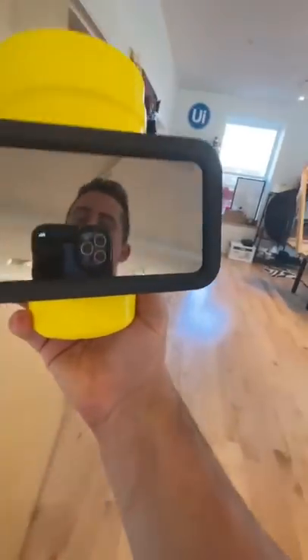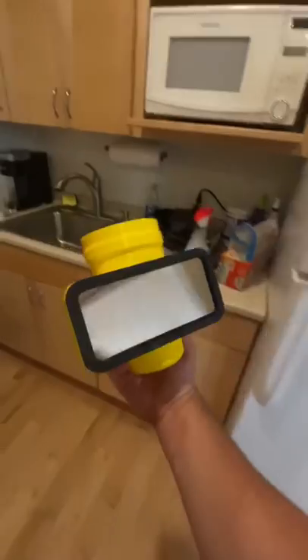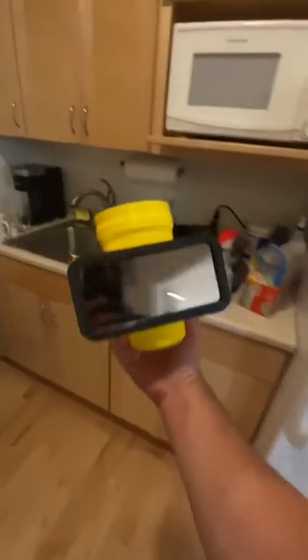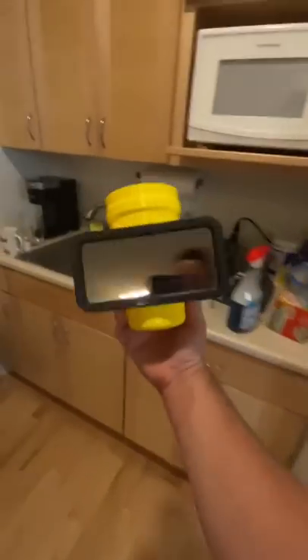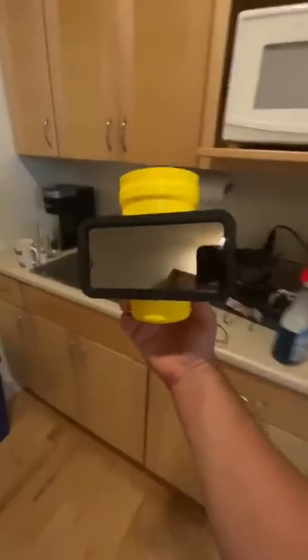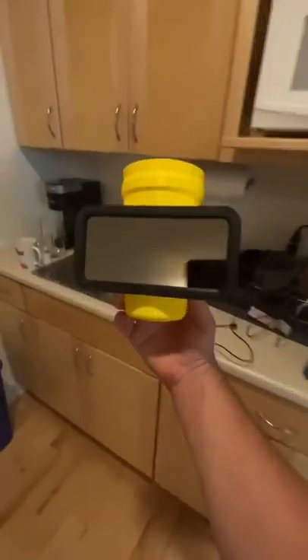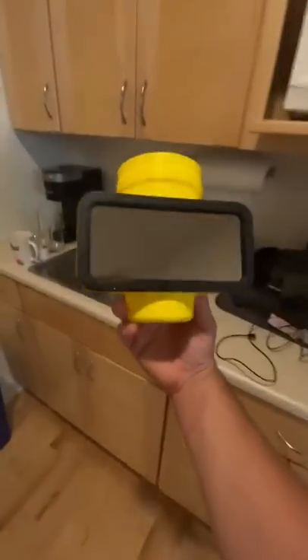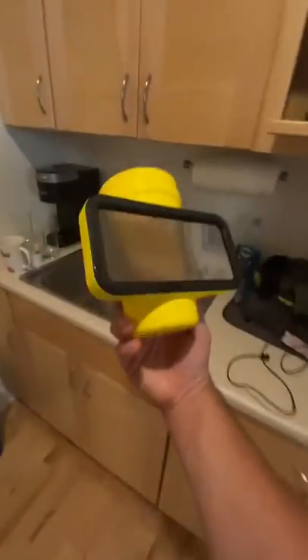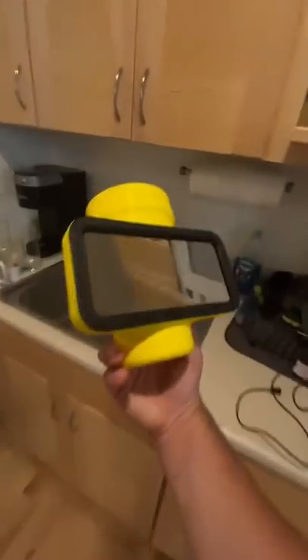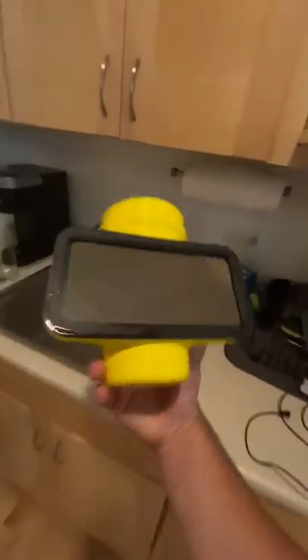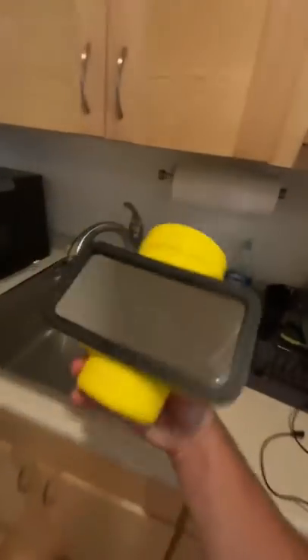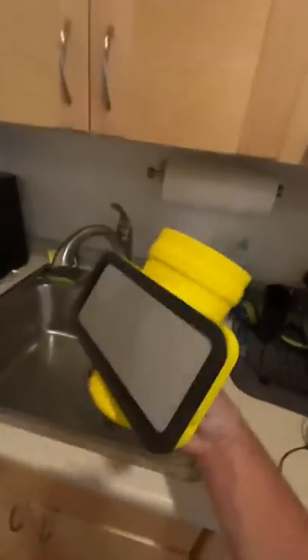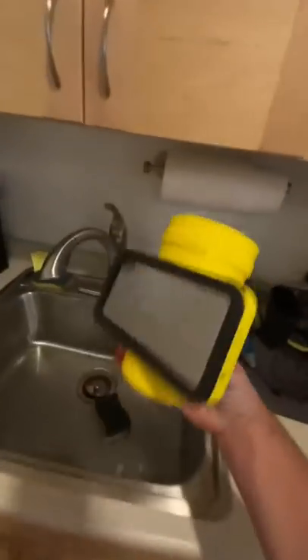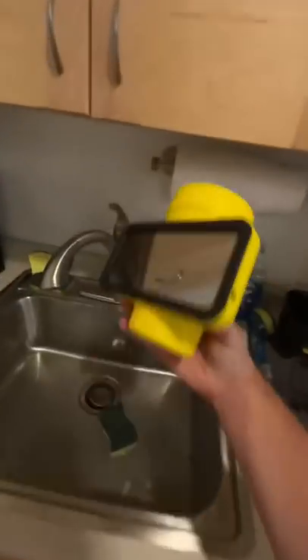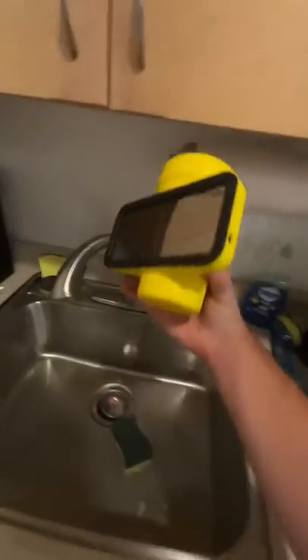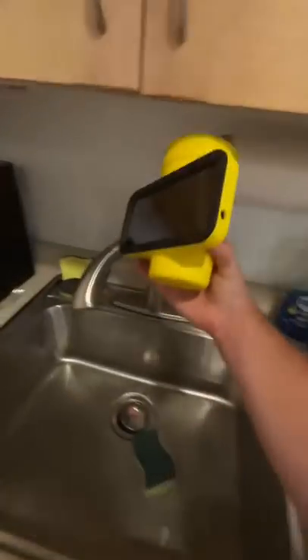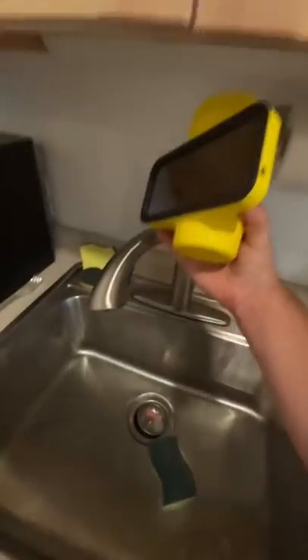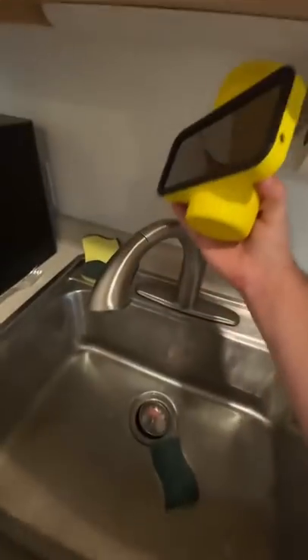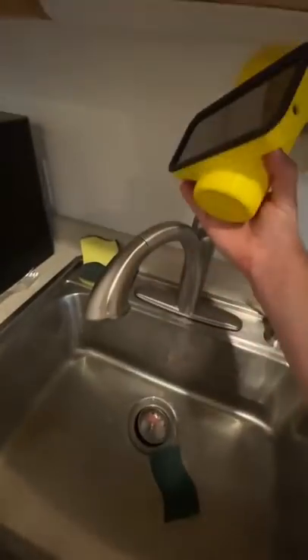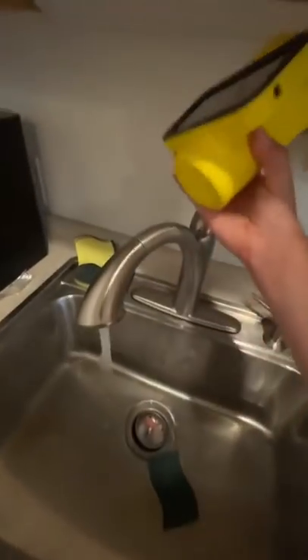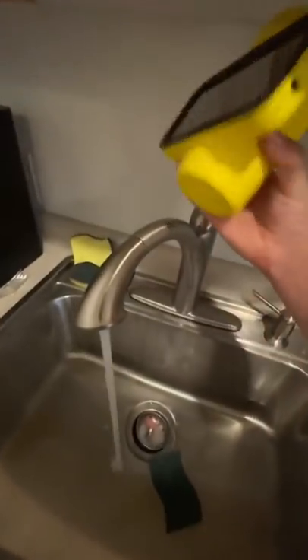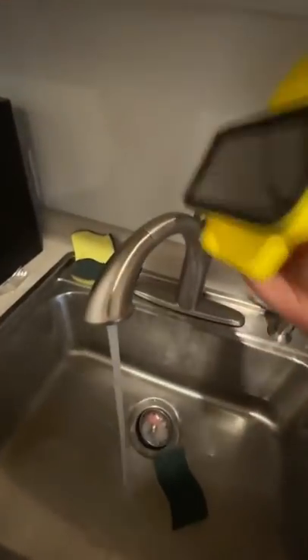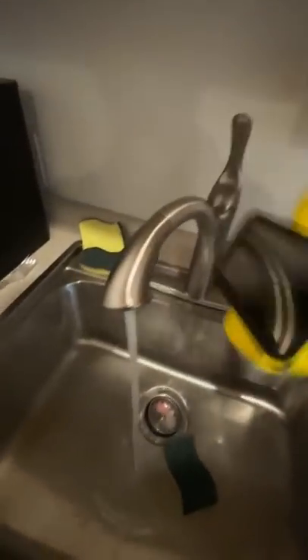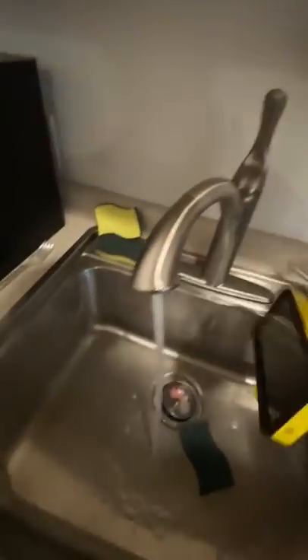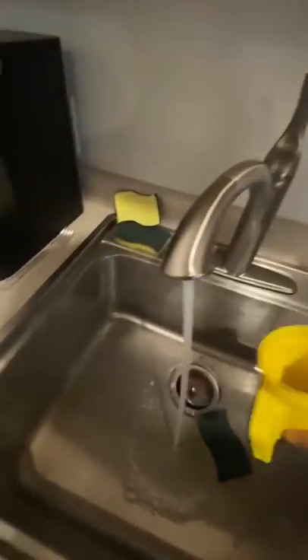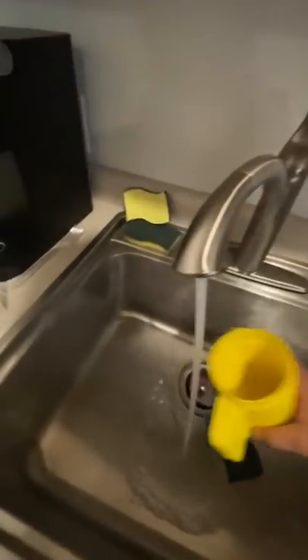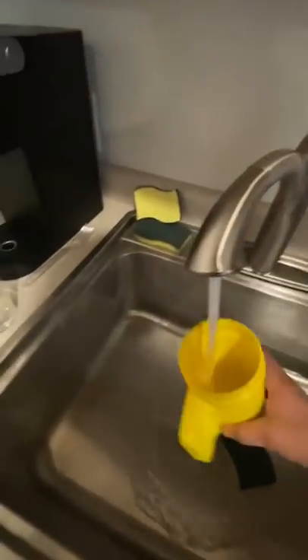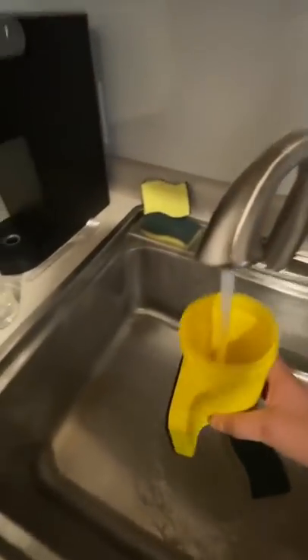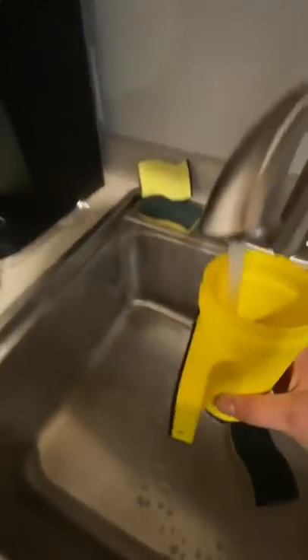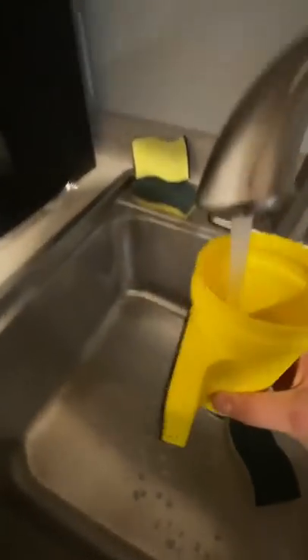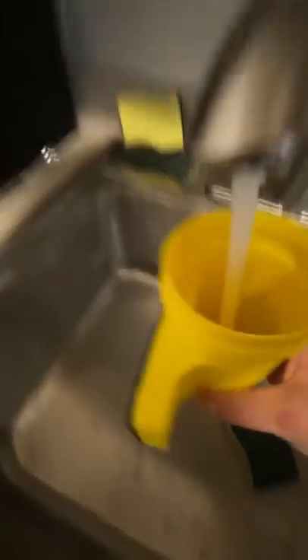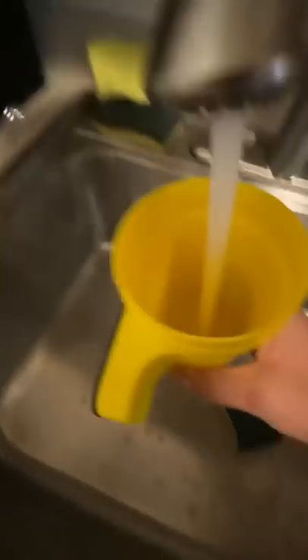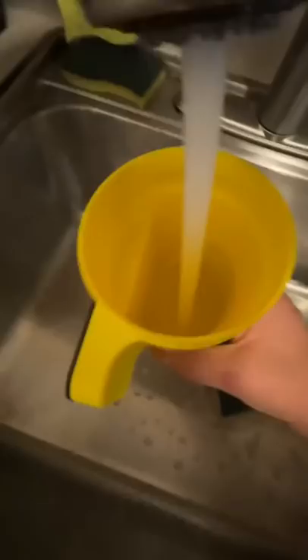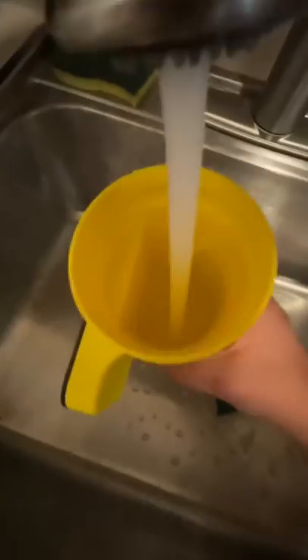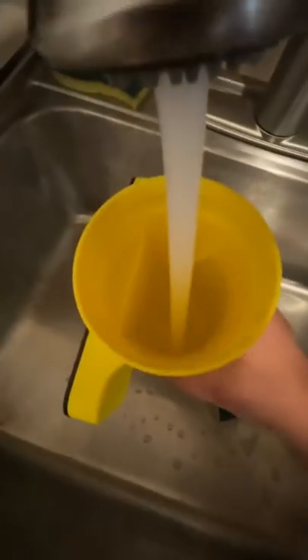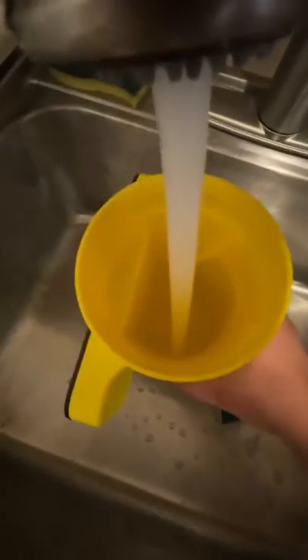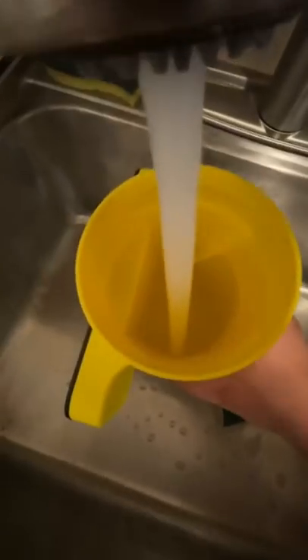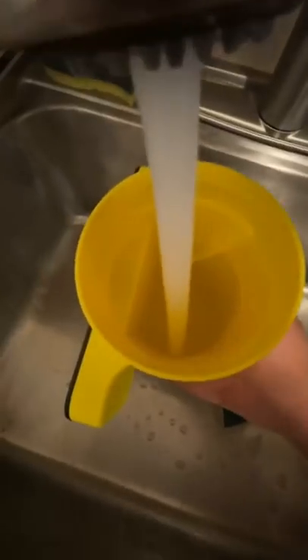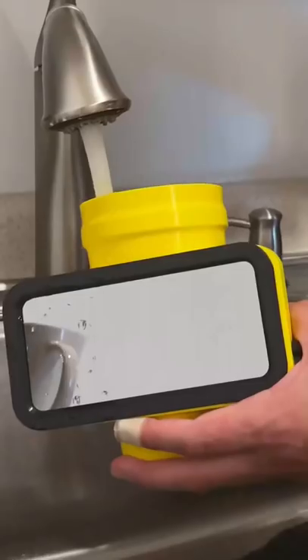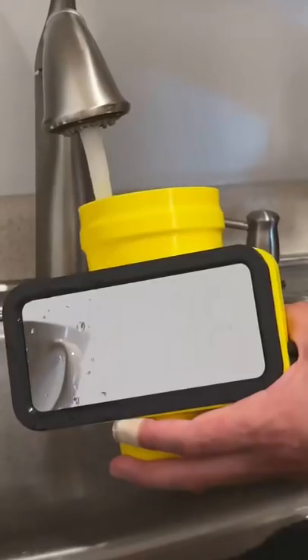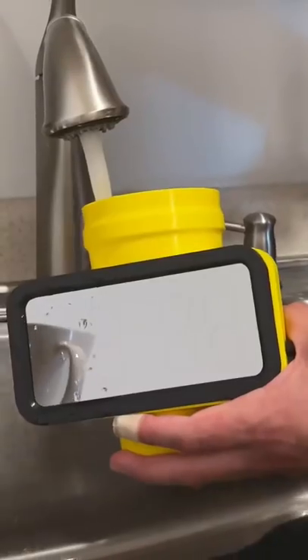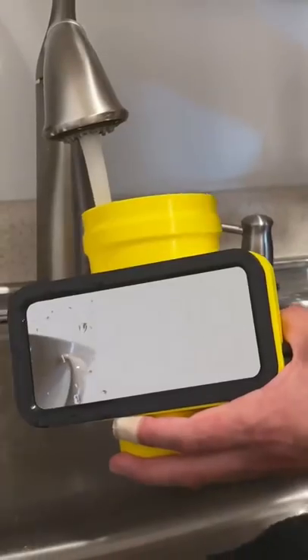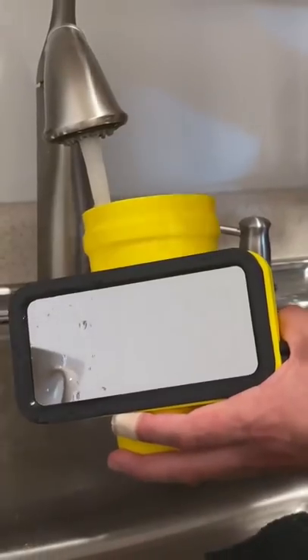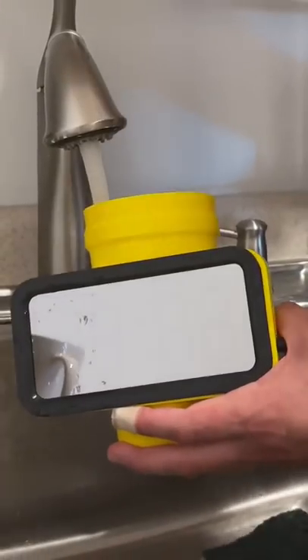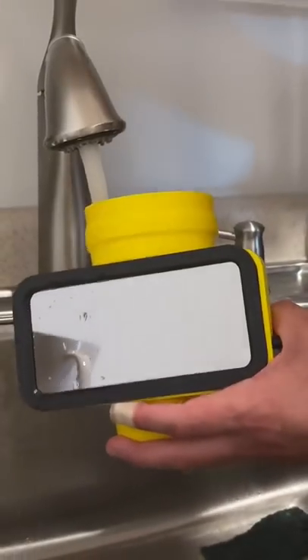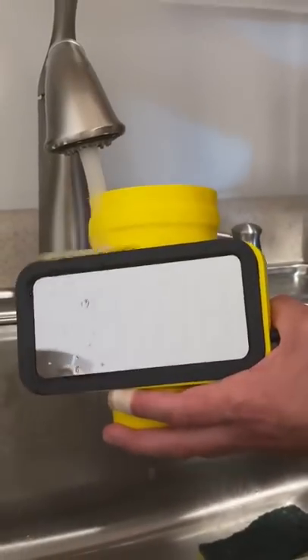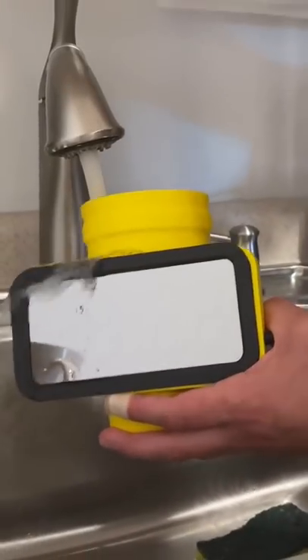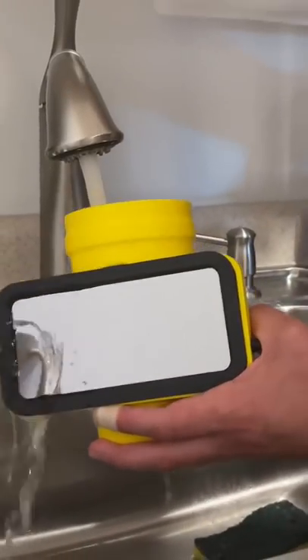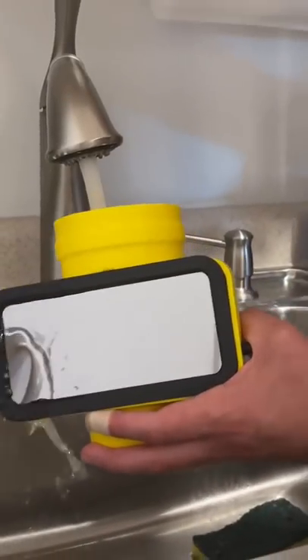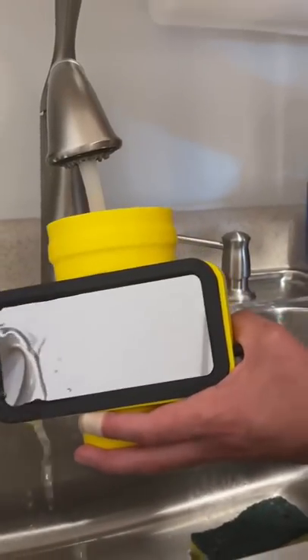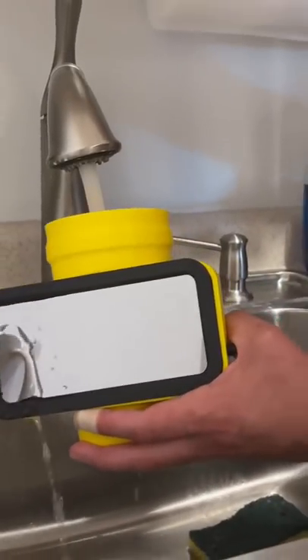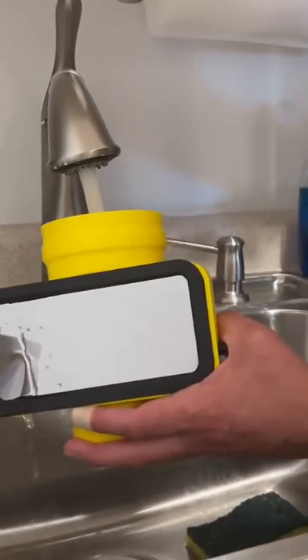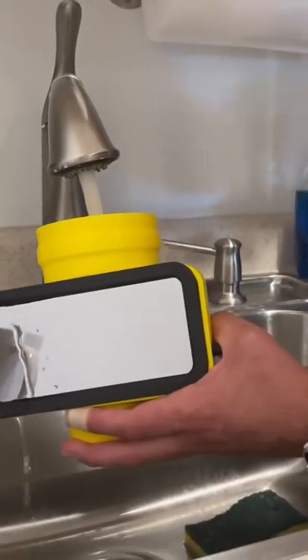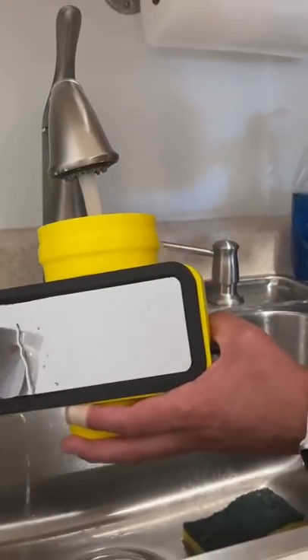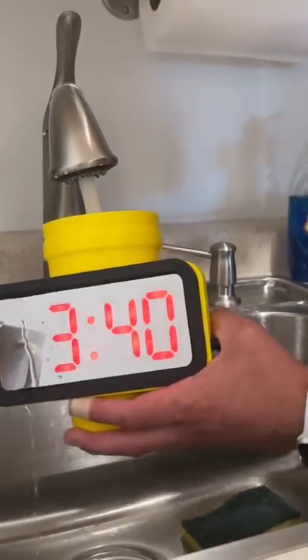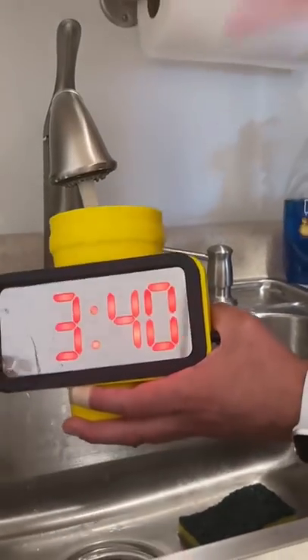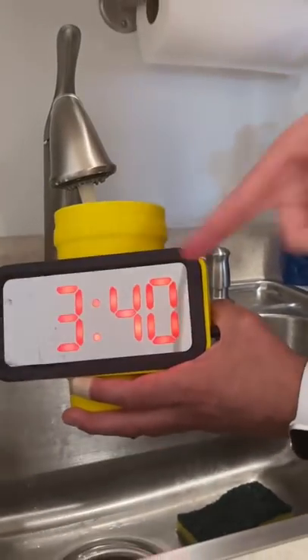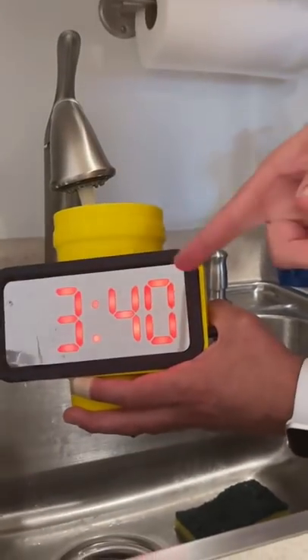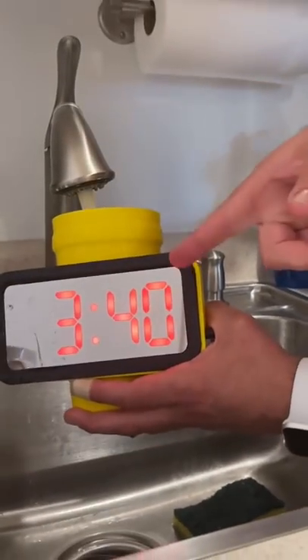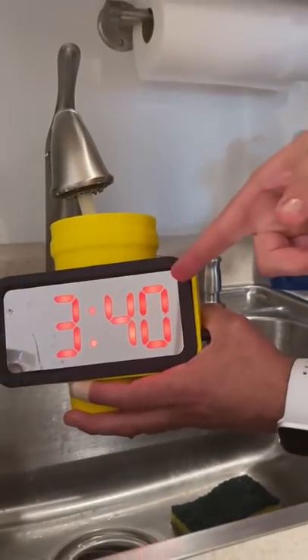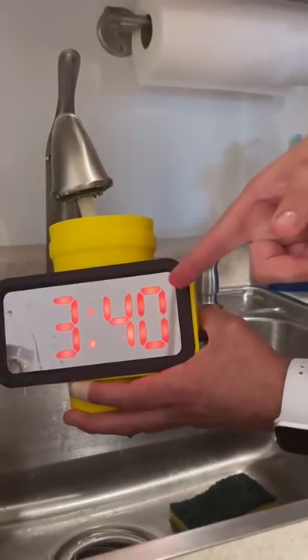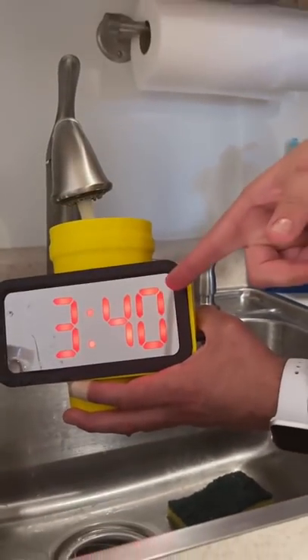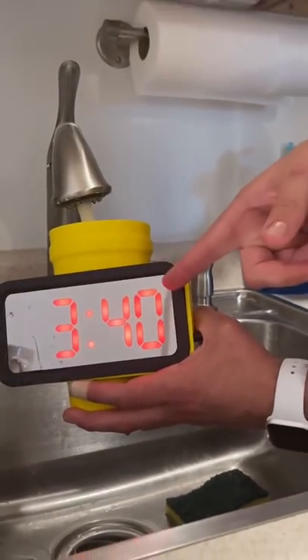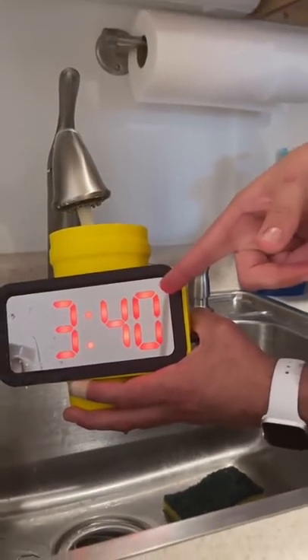So just like any cup, you head on over to the faucet and start filling it up. And then once it's filled up, the clock turns on.